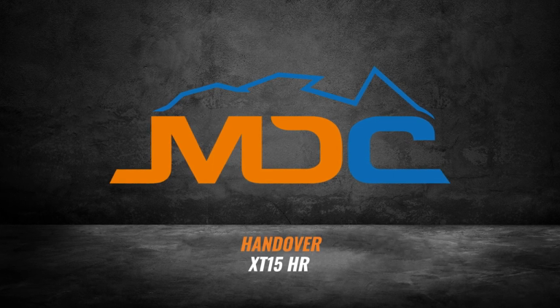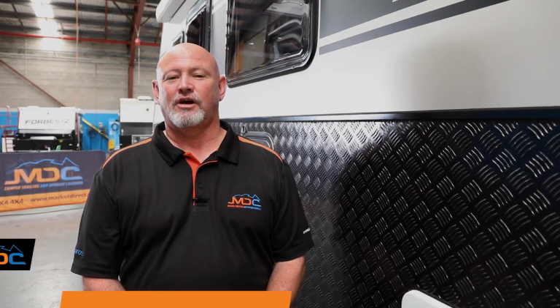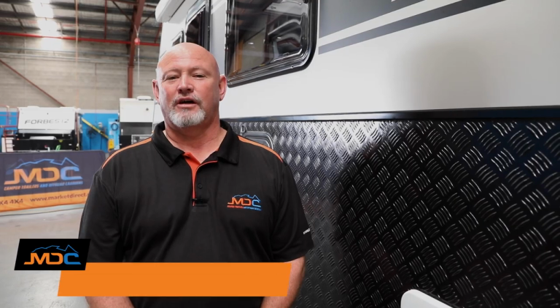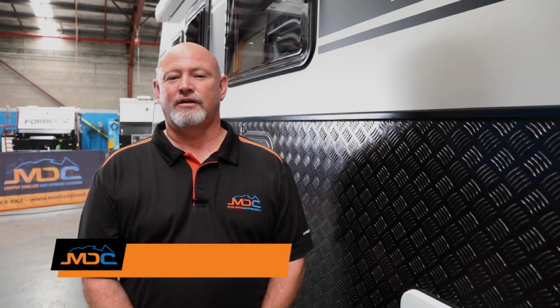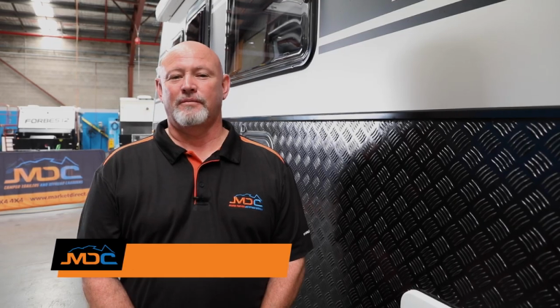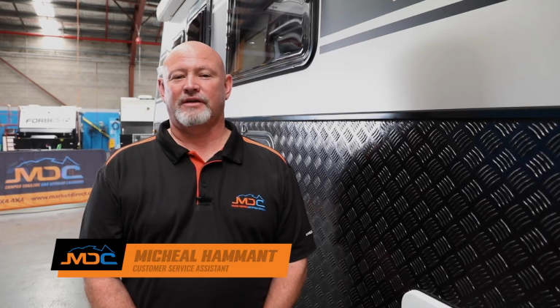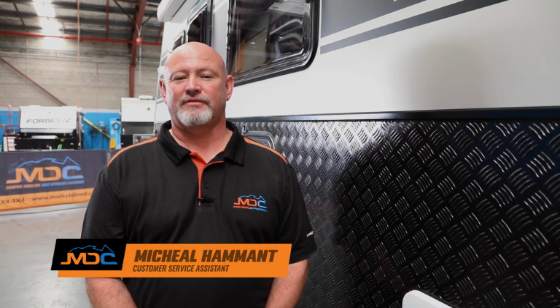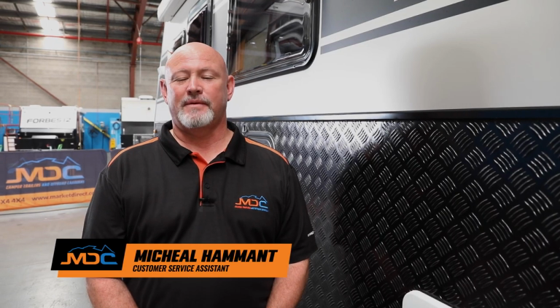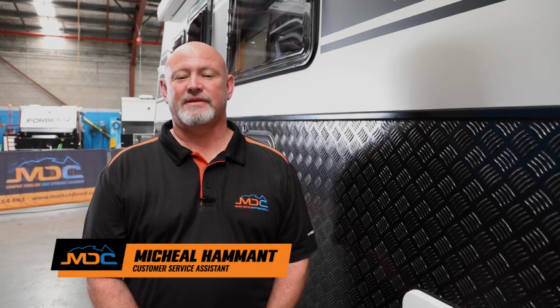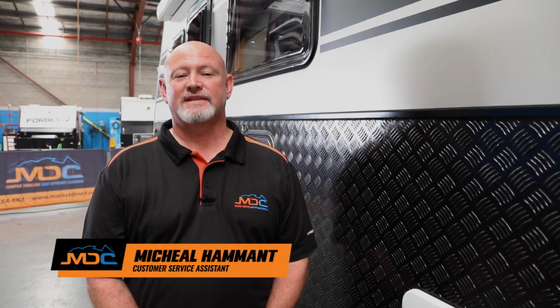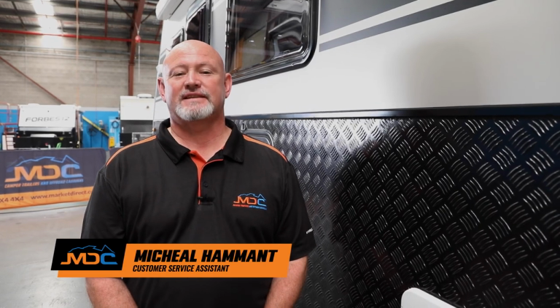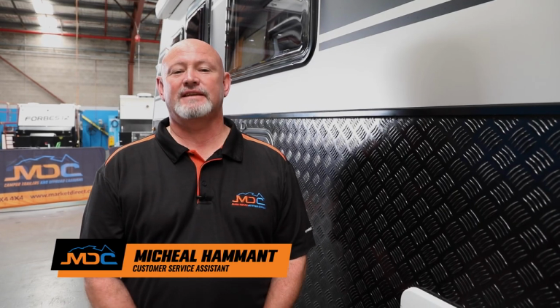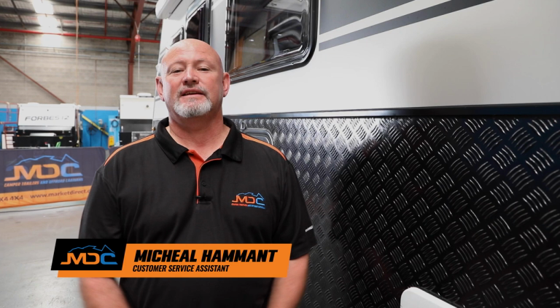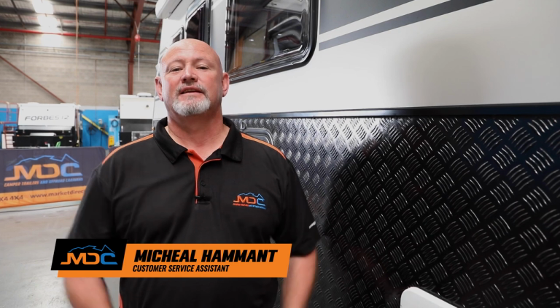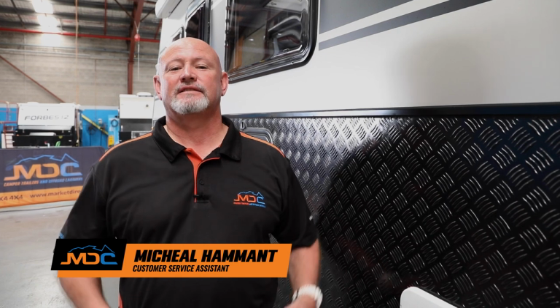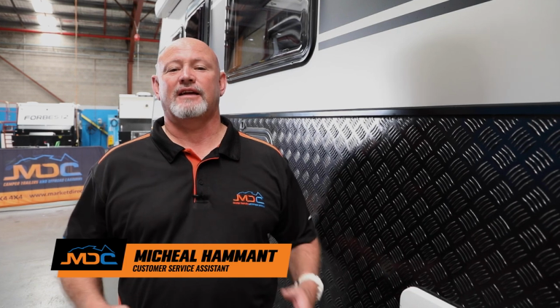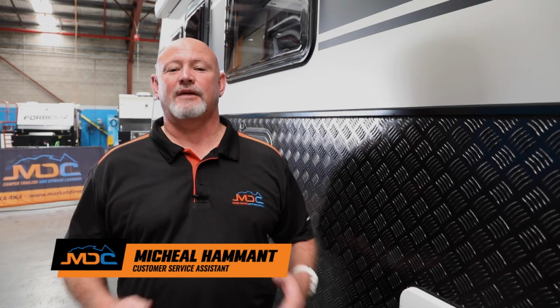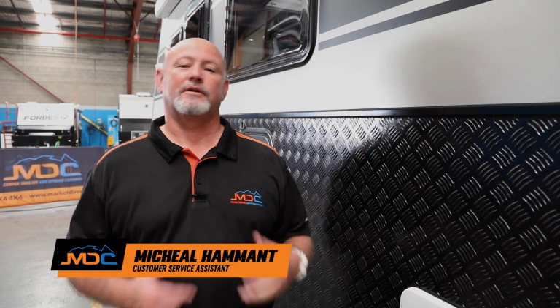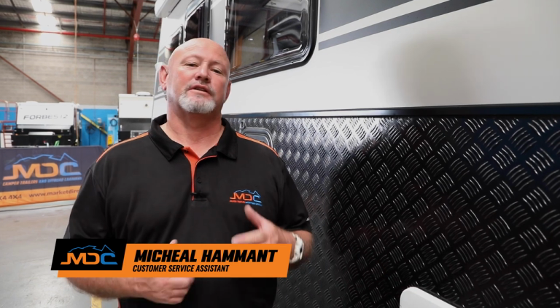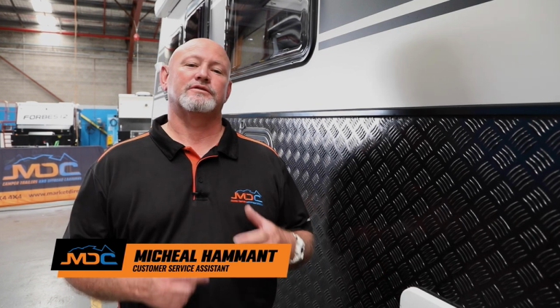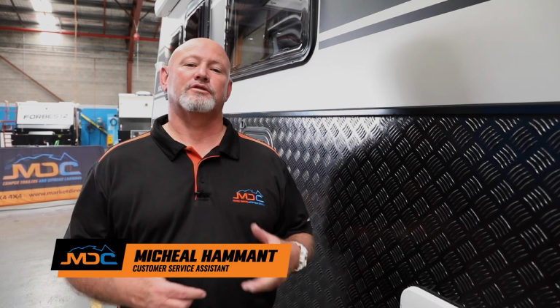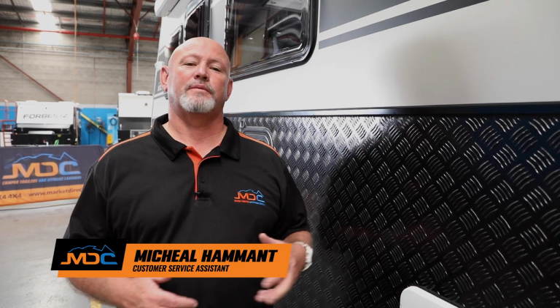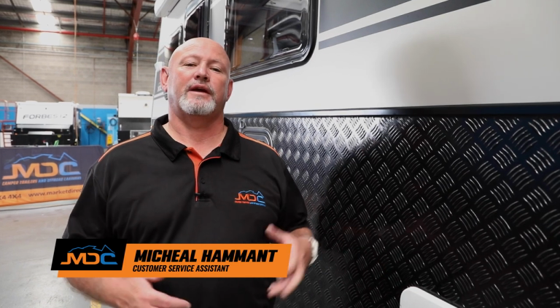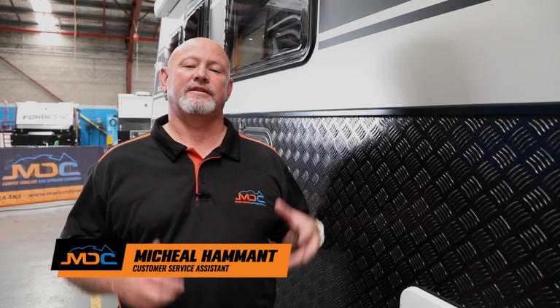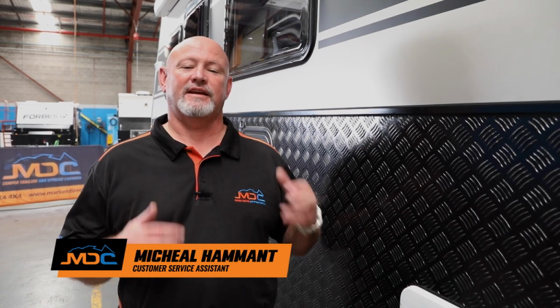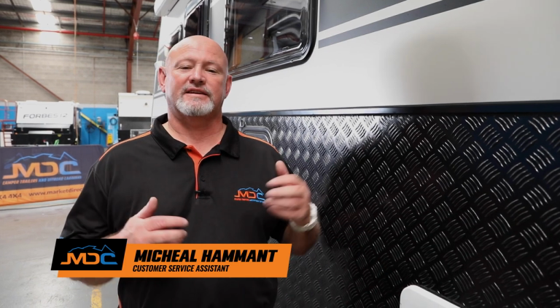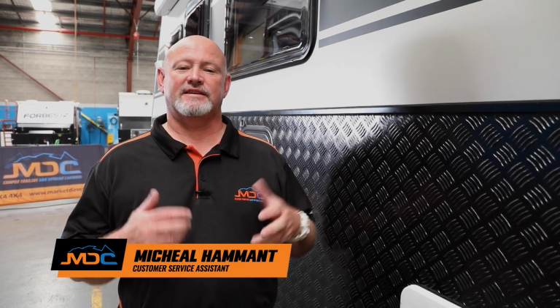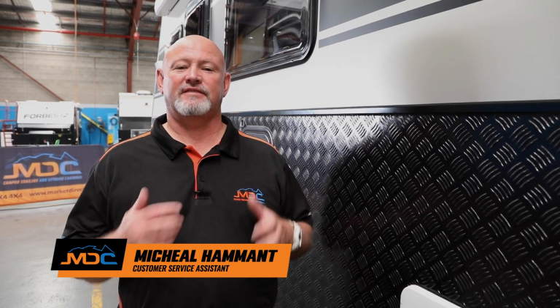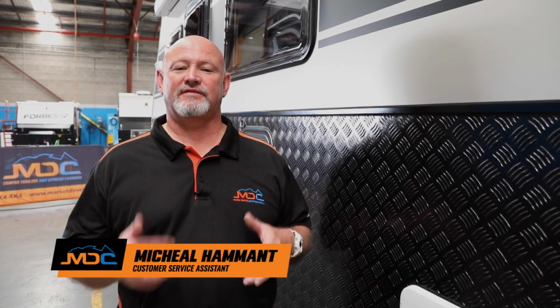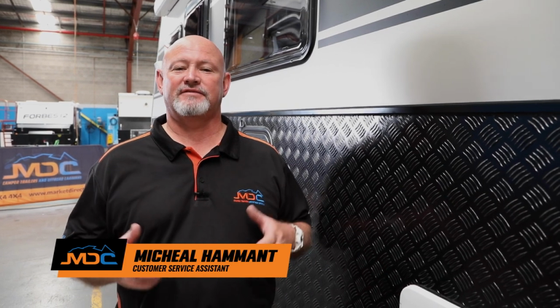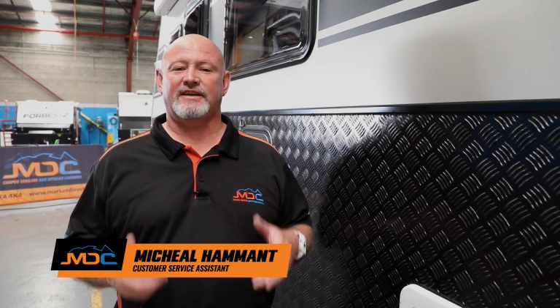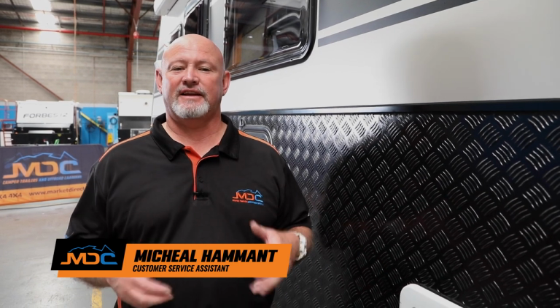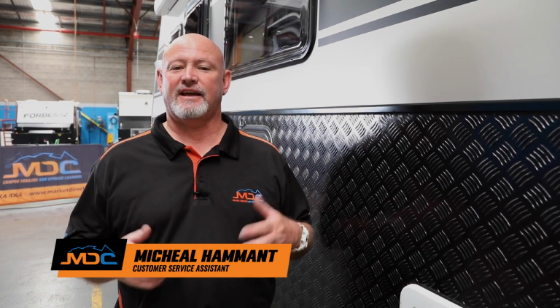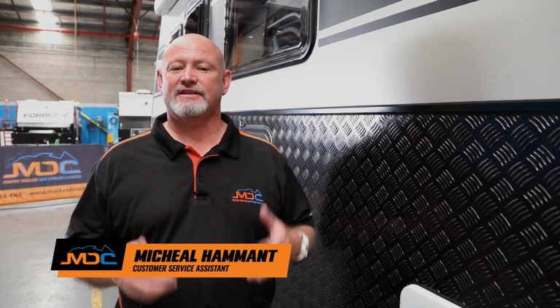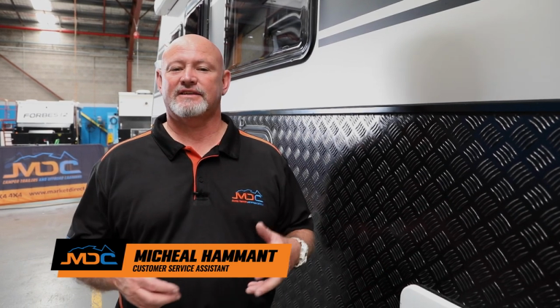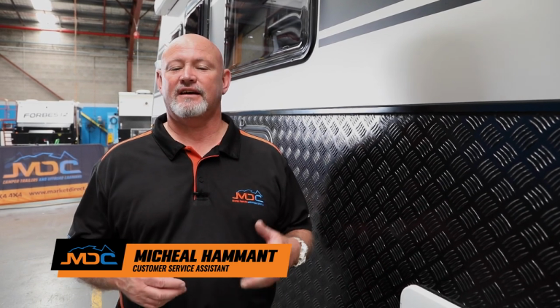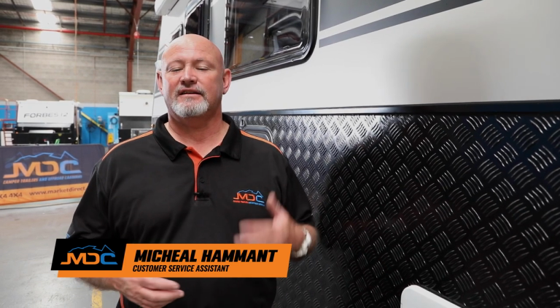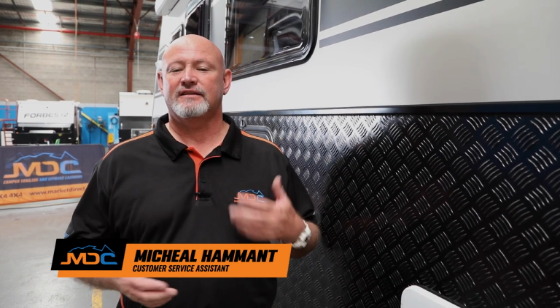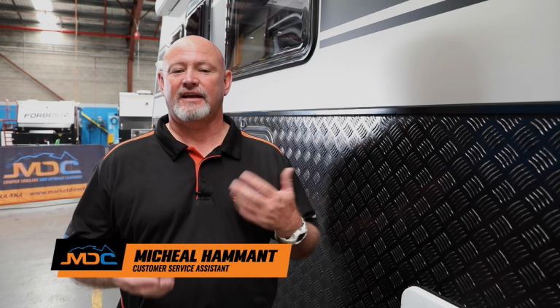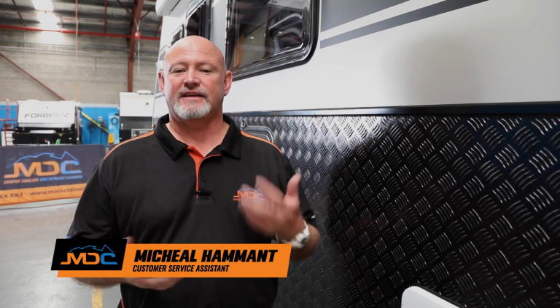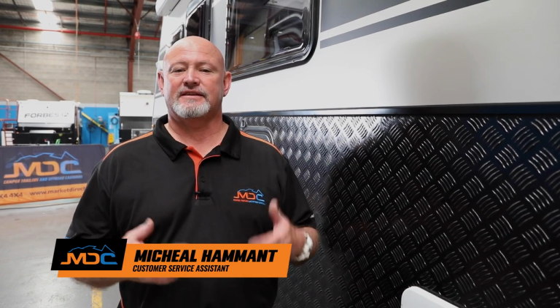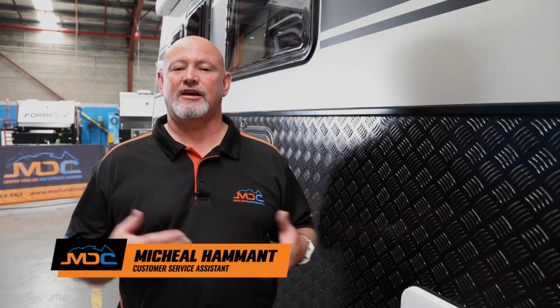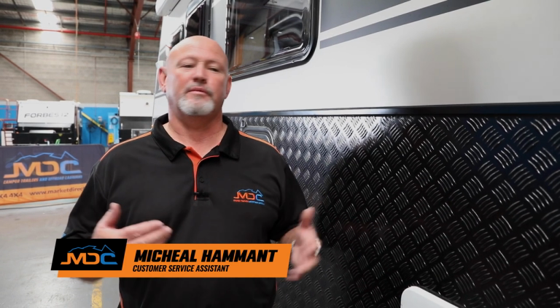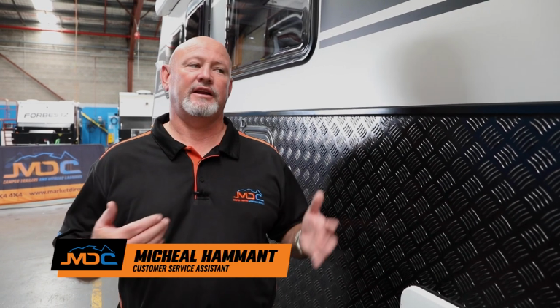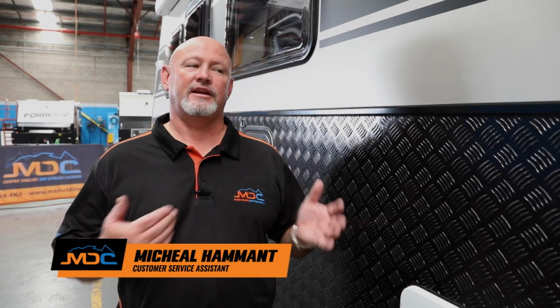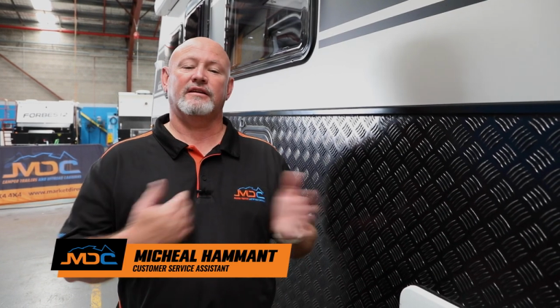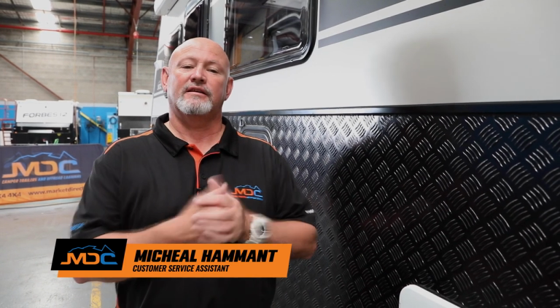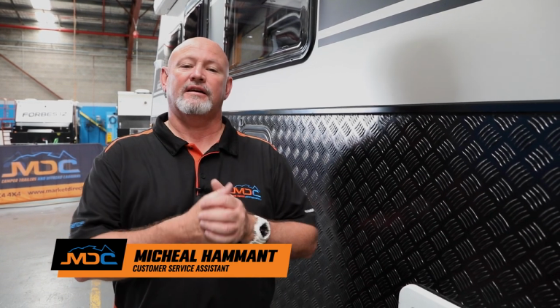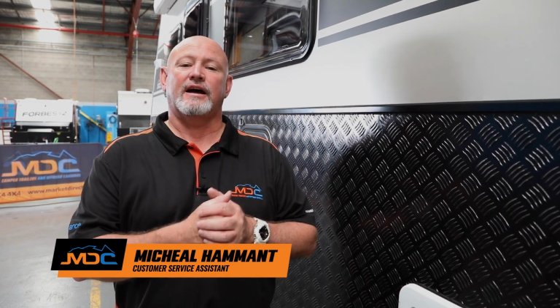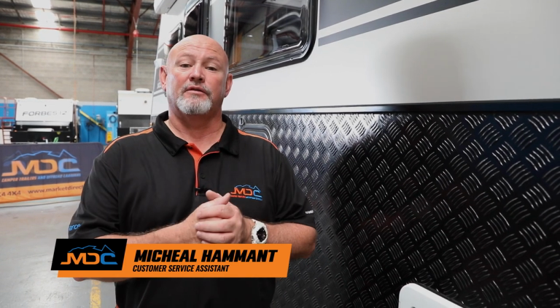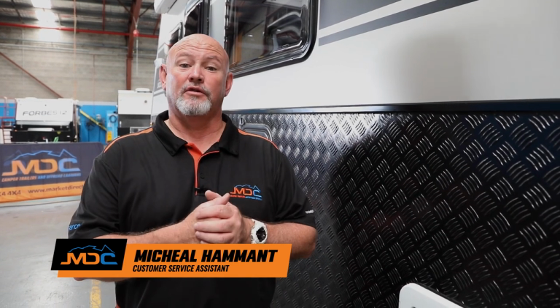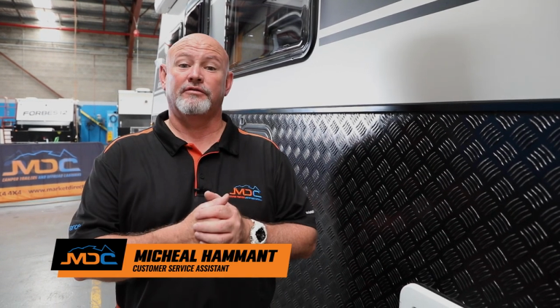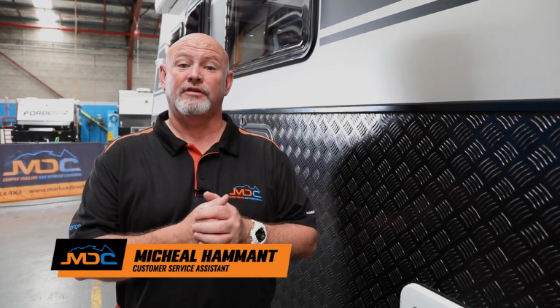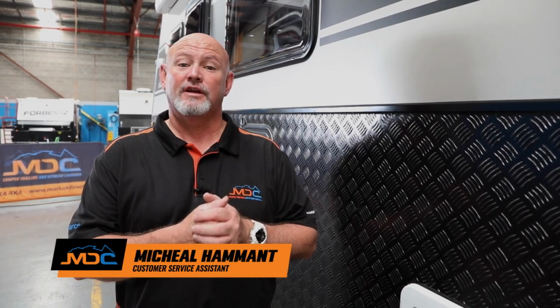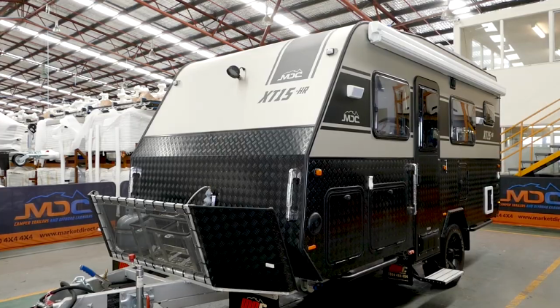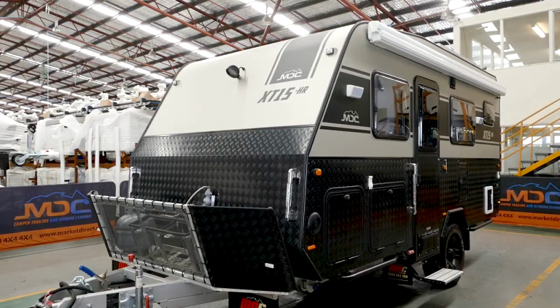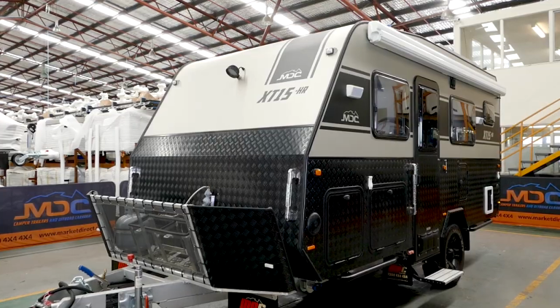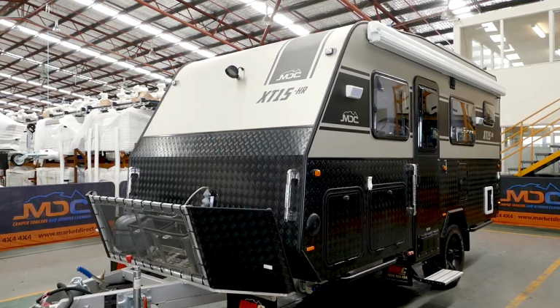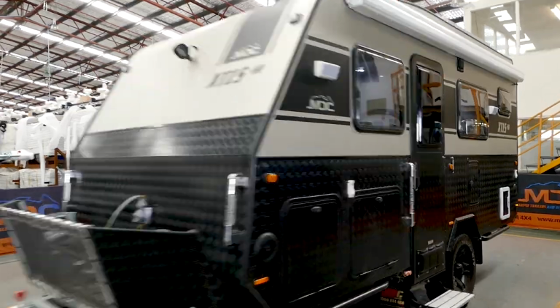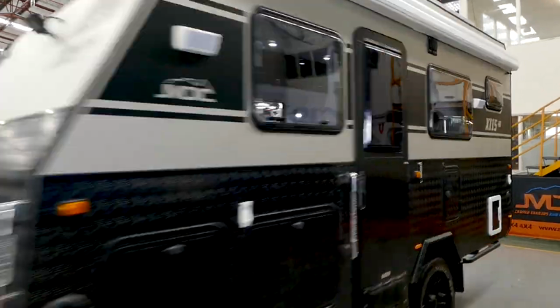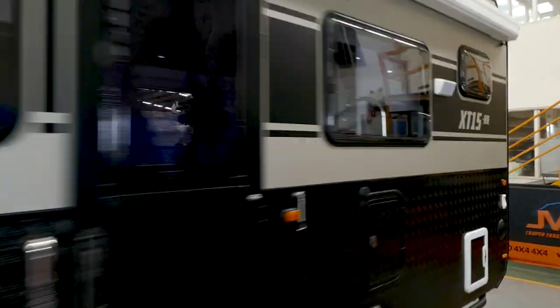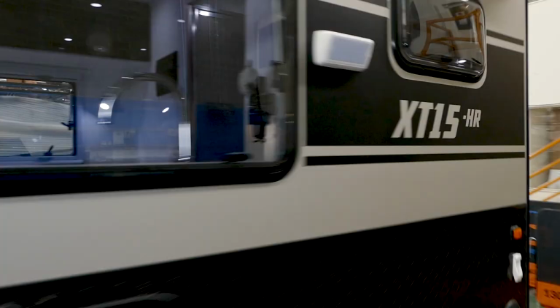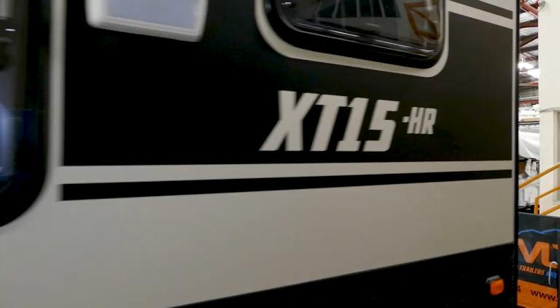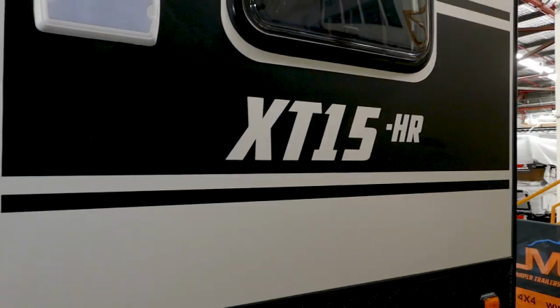Hi, I'm Mick from MDC. Today we're going to talk about the XT15 HR — HR meaning hard roof. So let's have a look at your van.